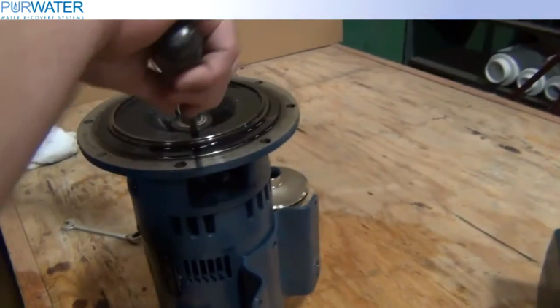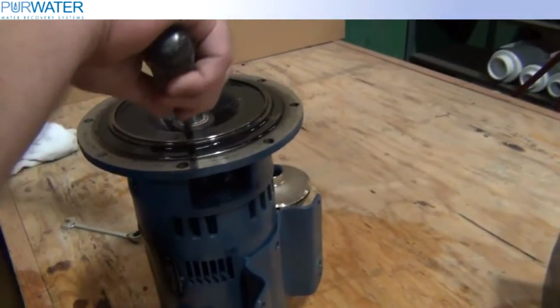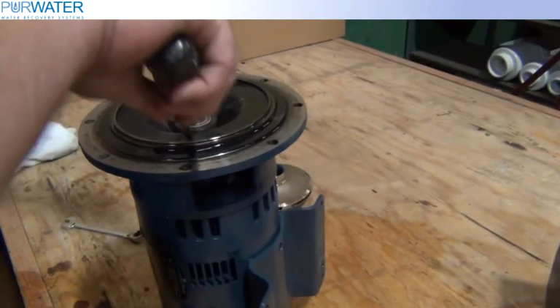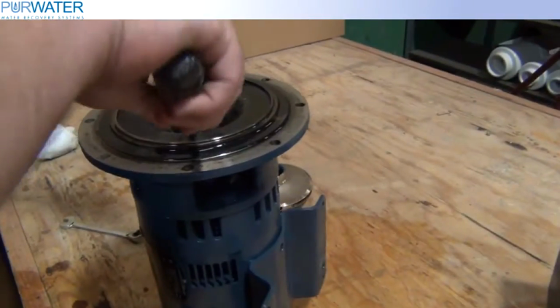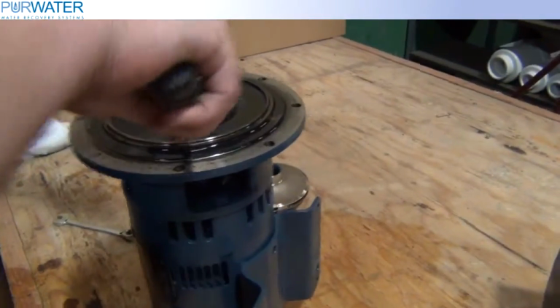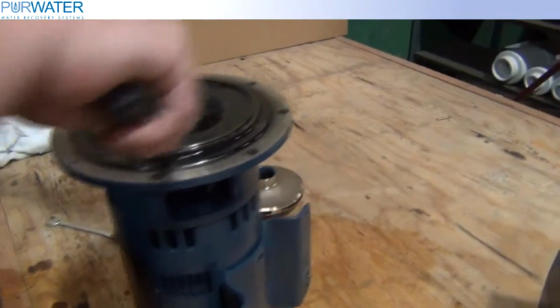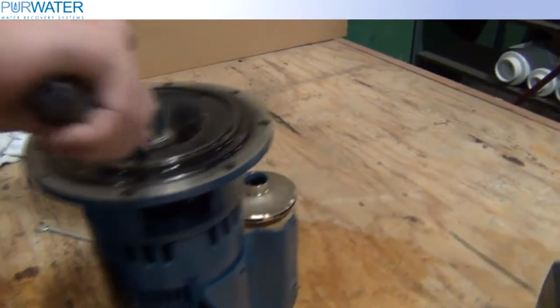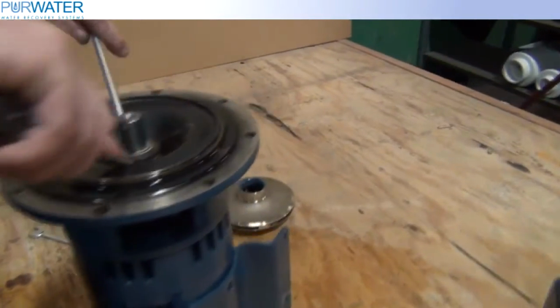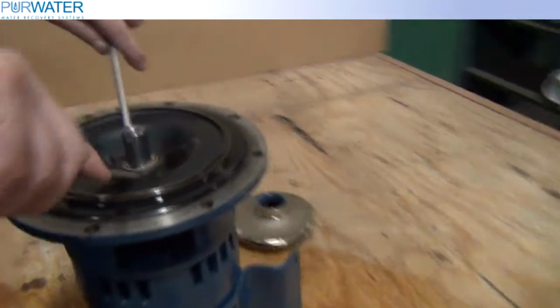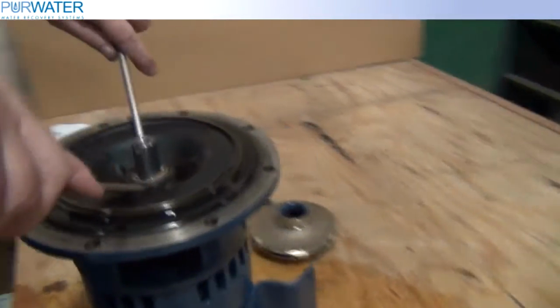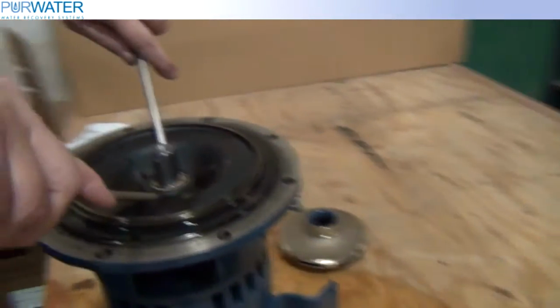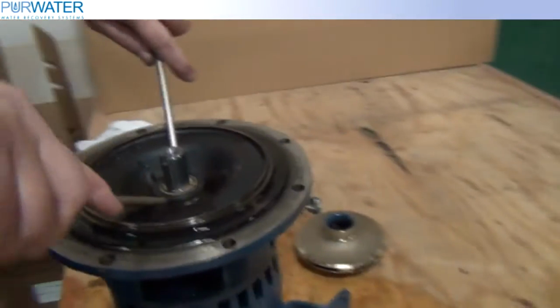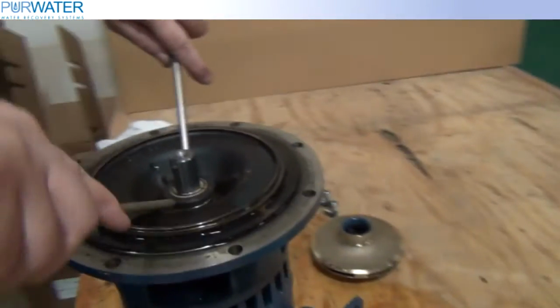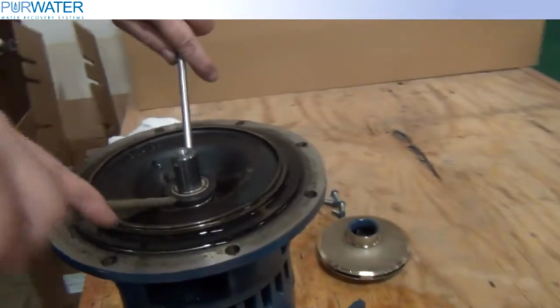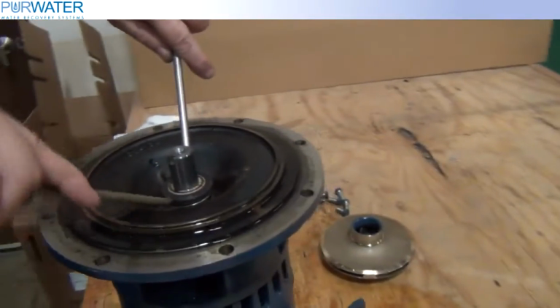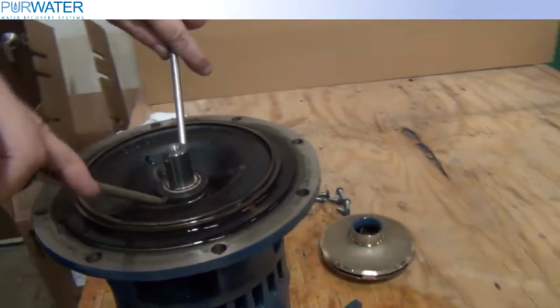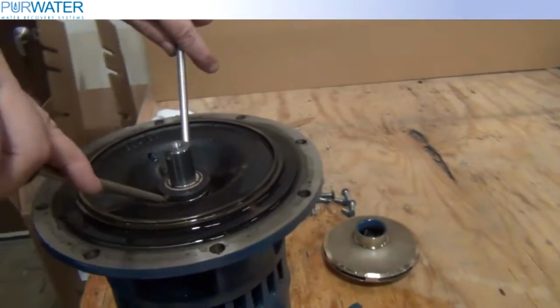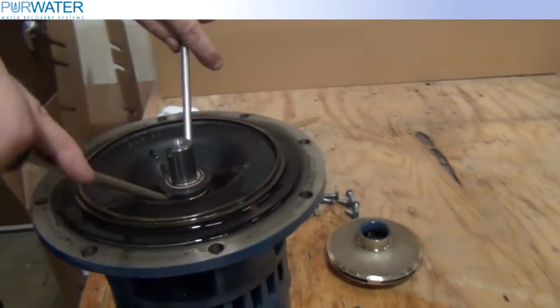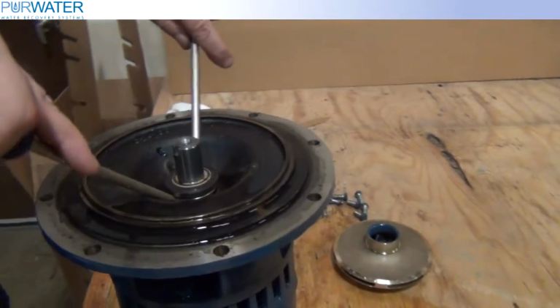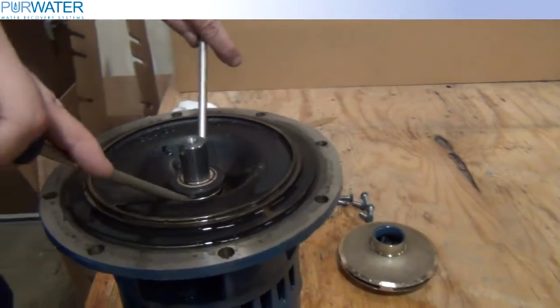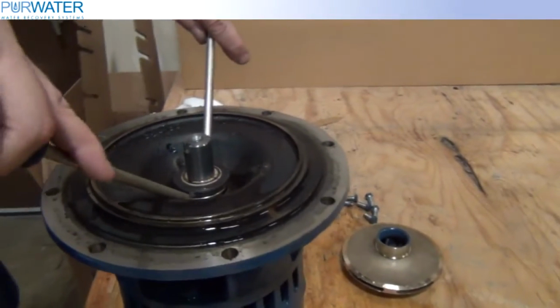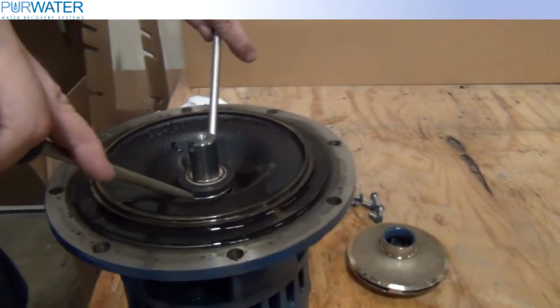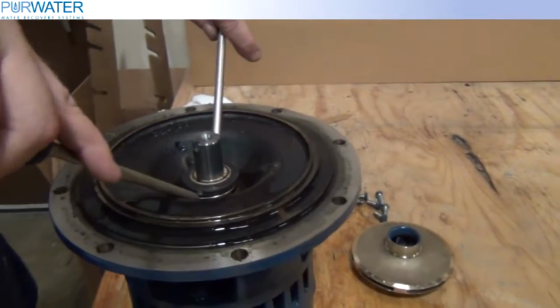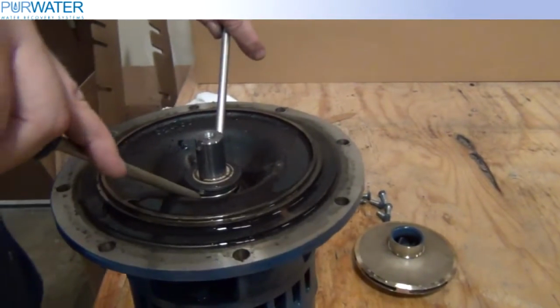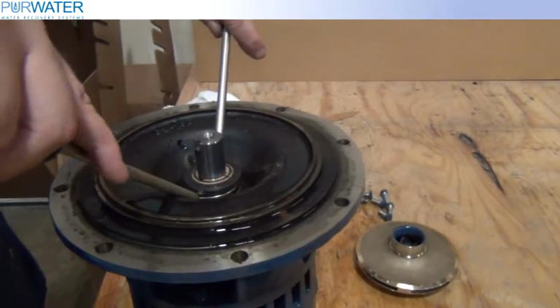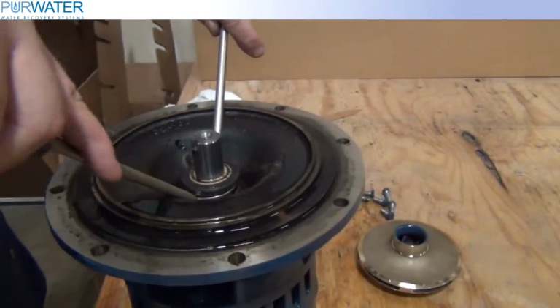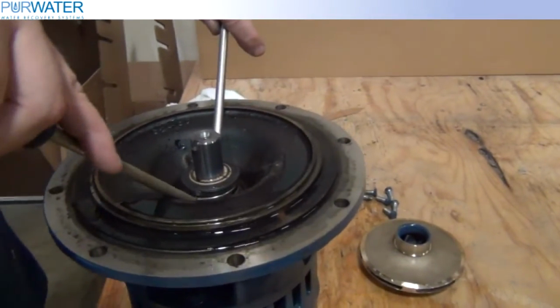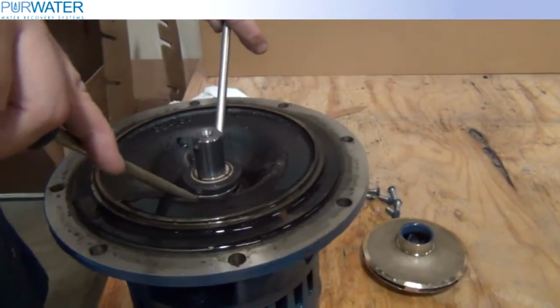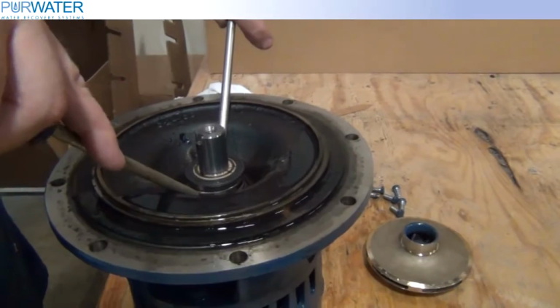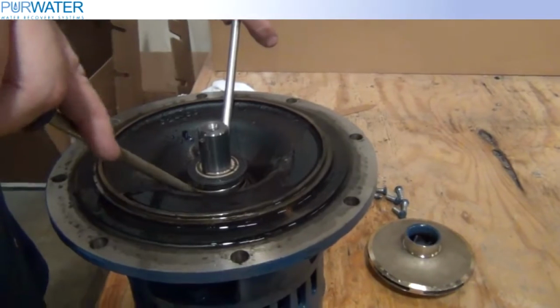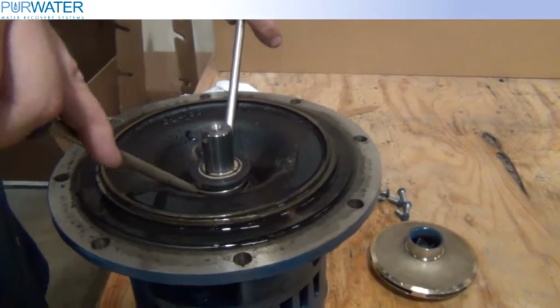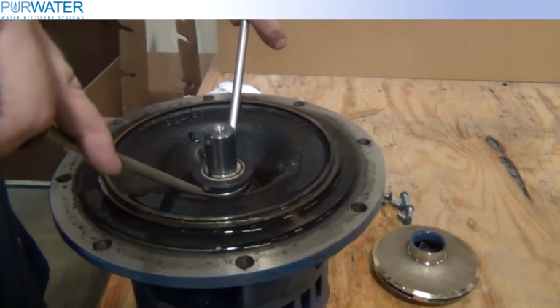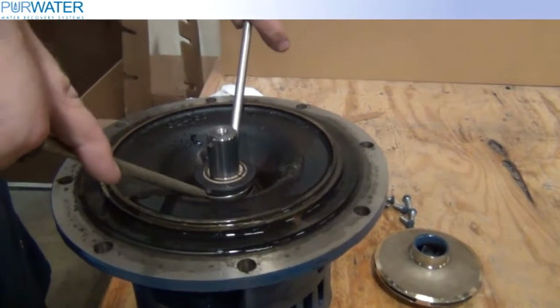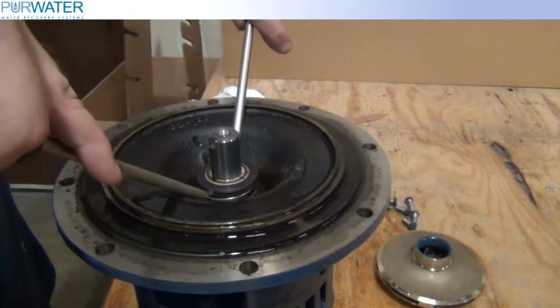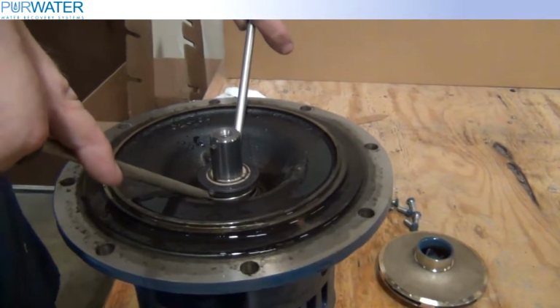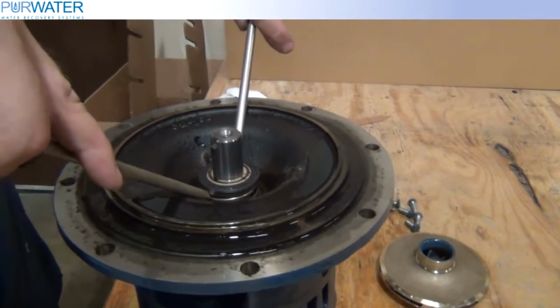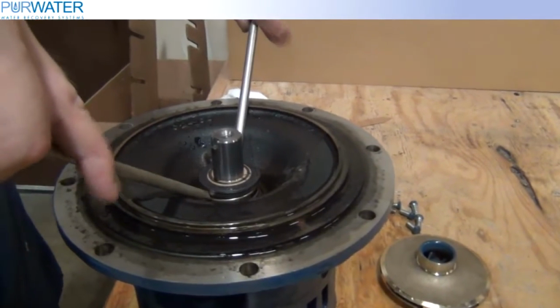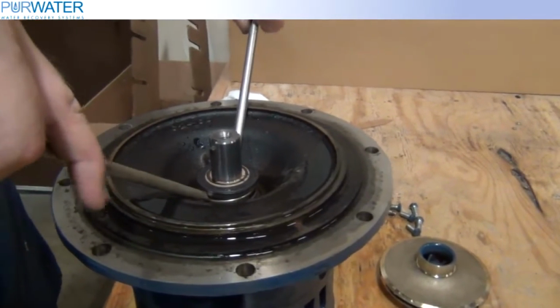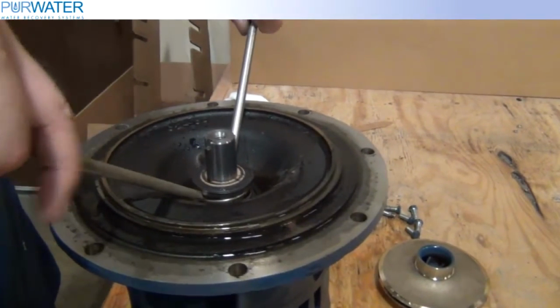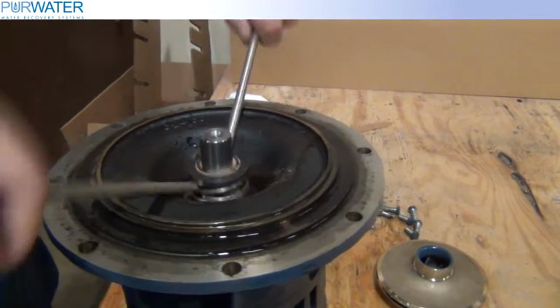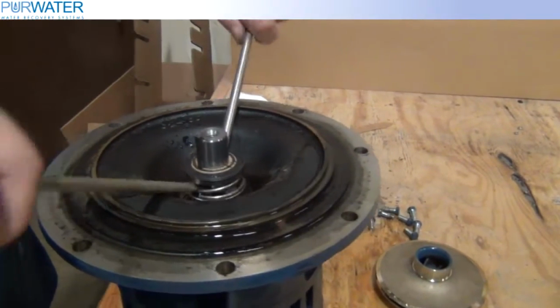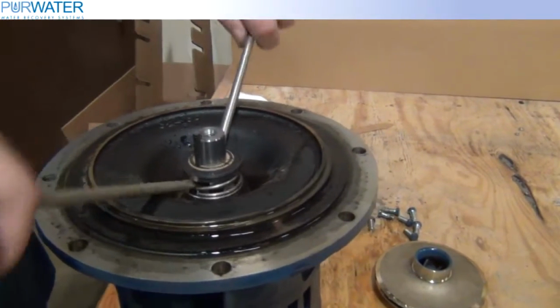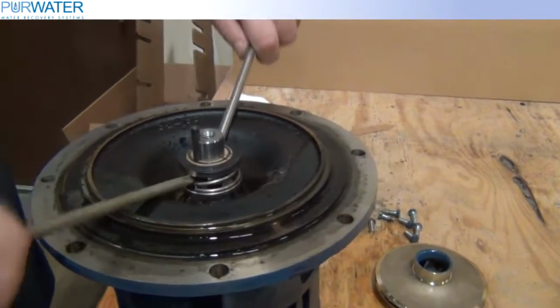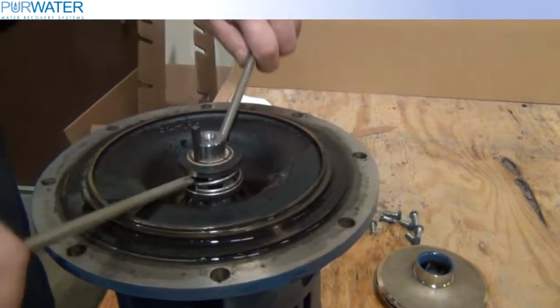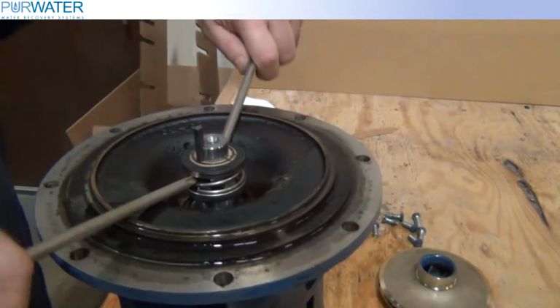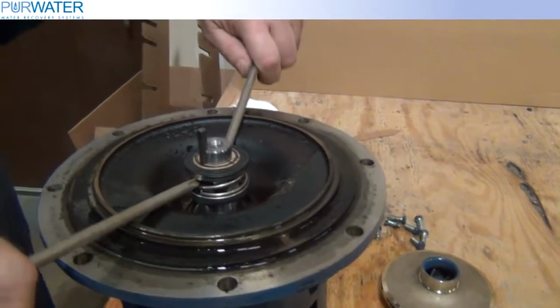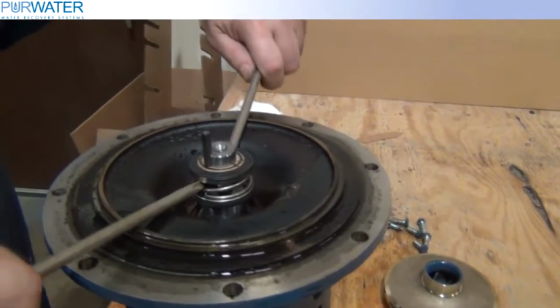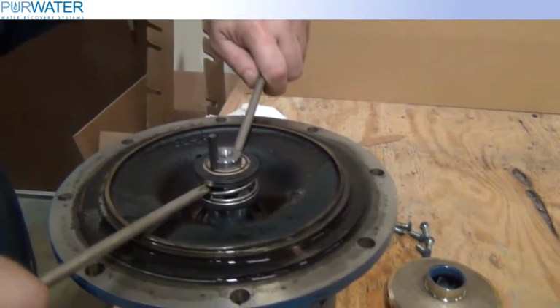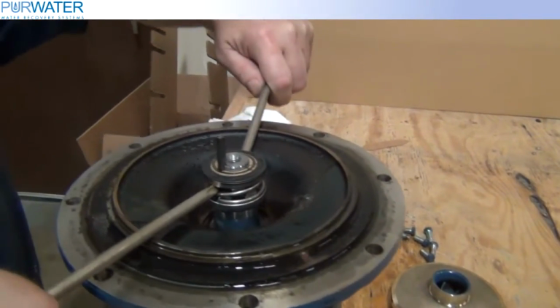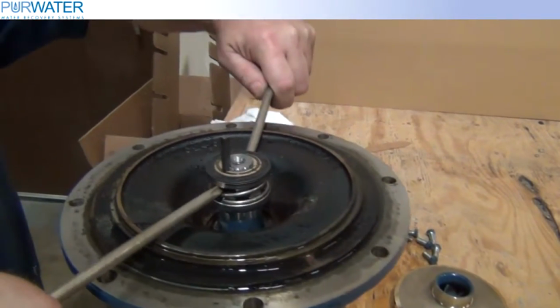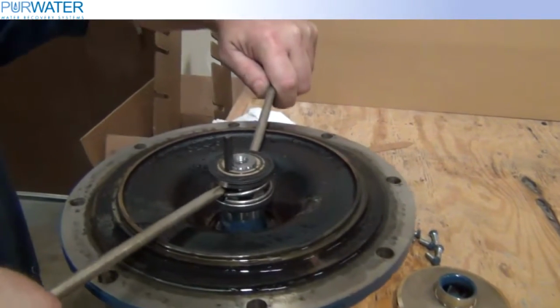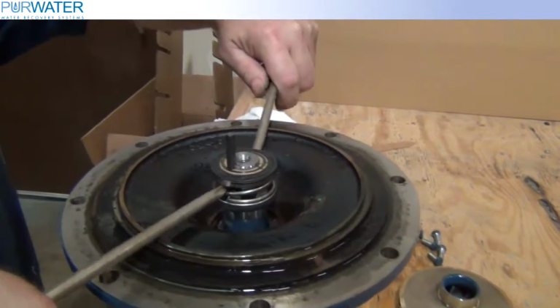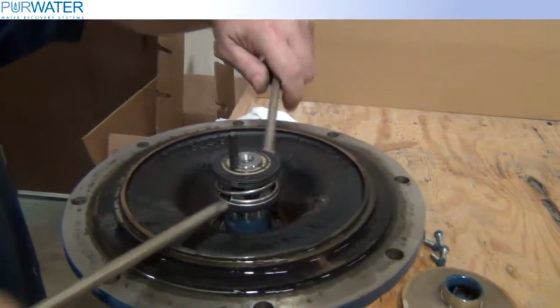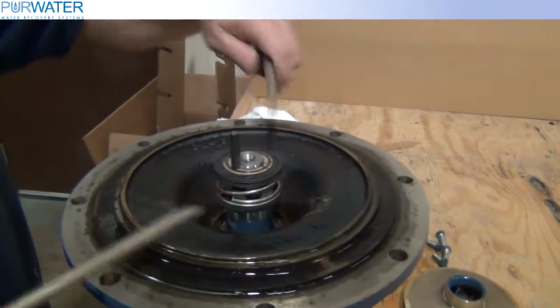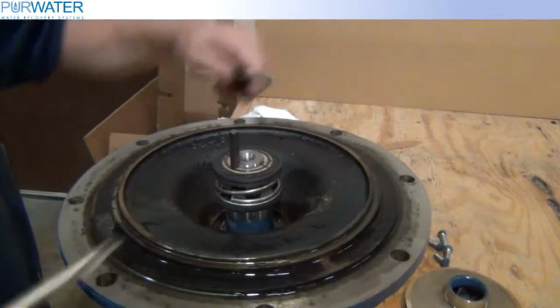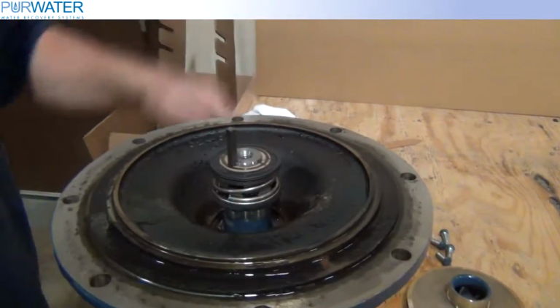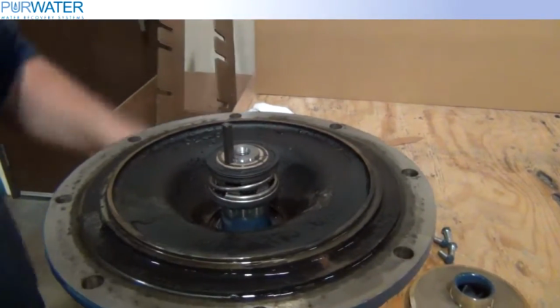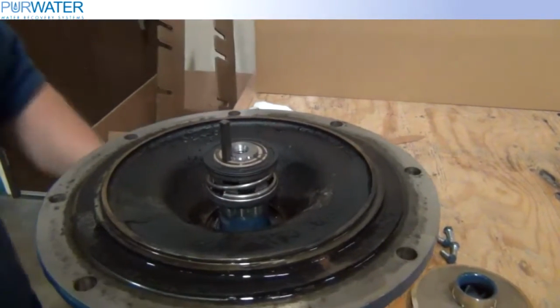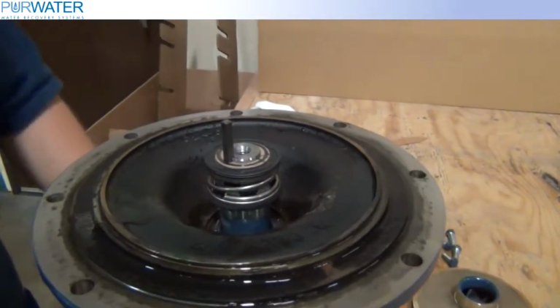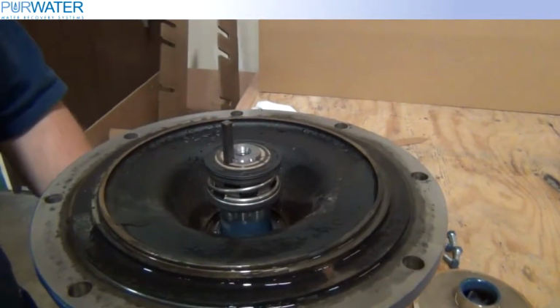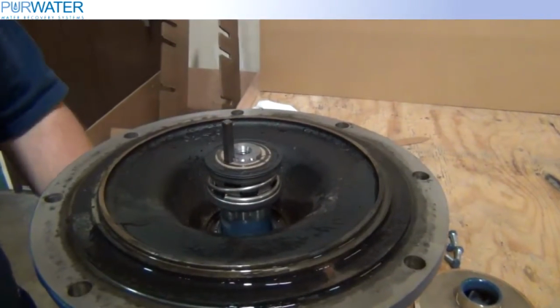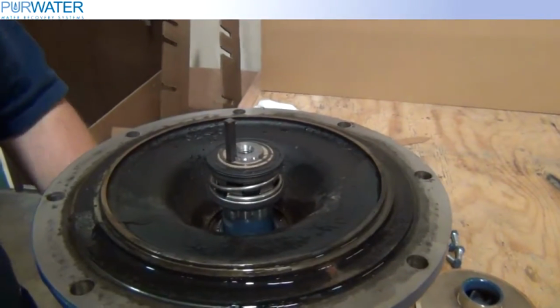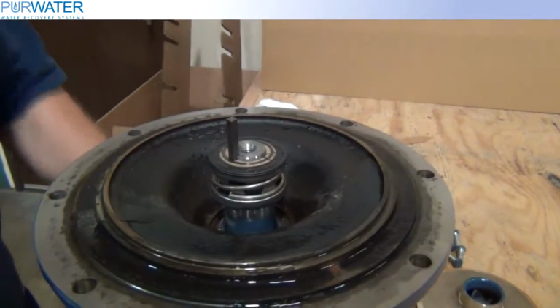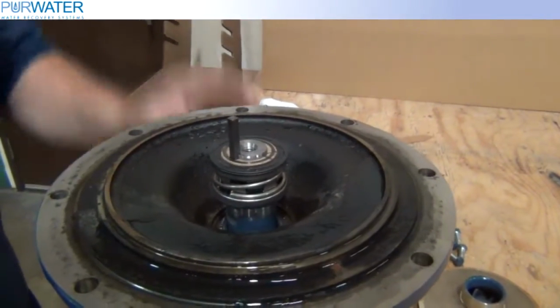Pull or pry out the rotating seal. The shaft sleeve may come off of the shaft or stay on the shaft.